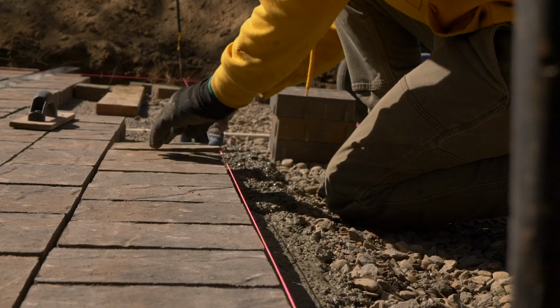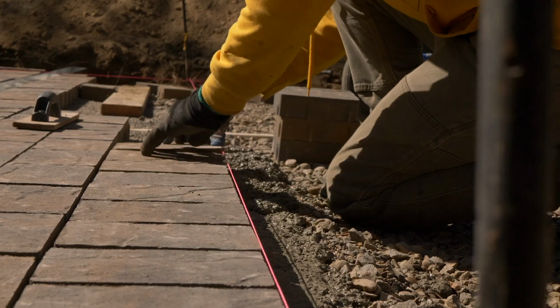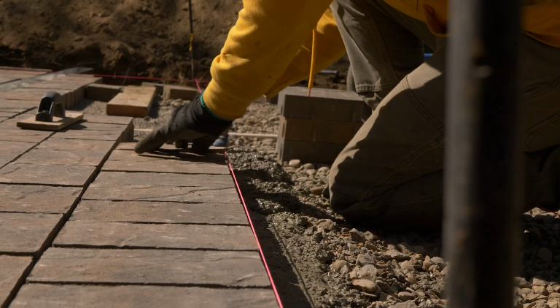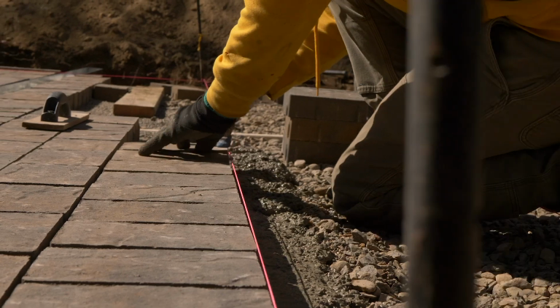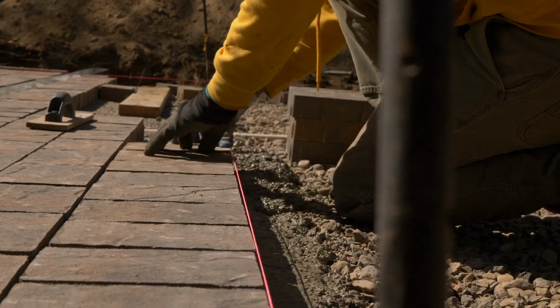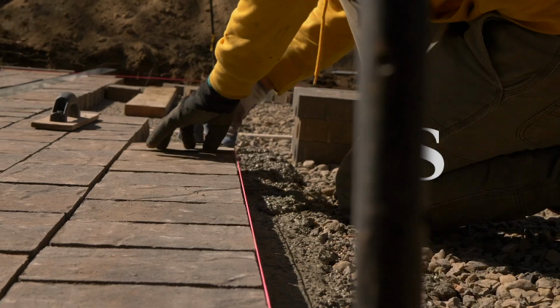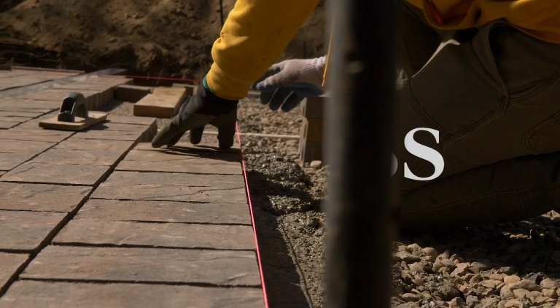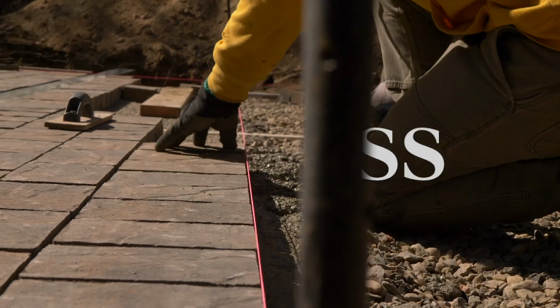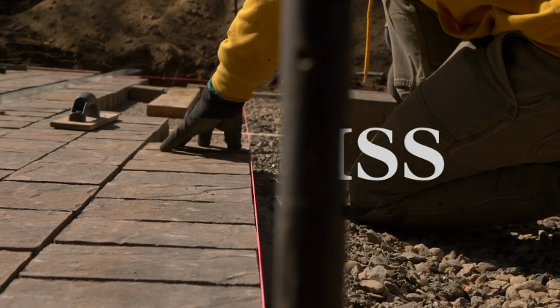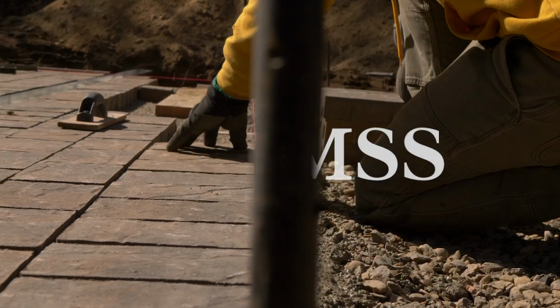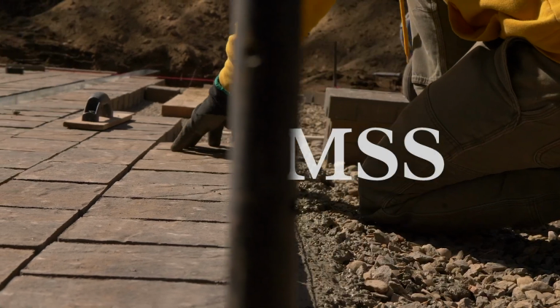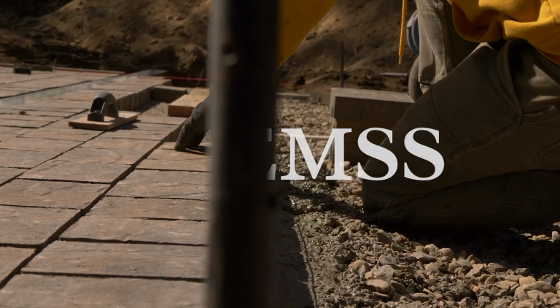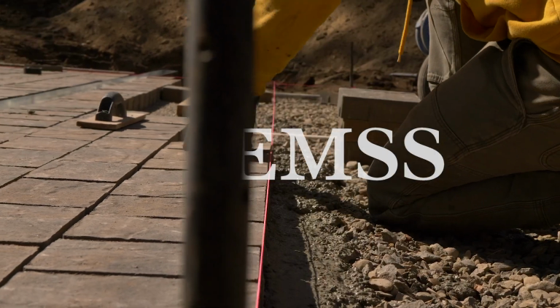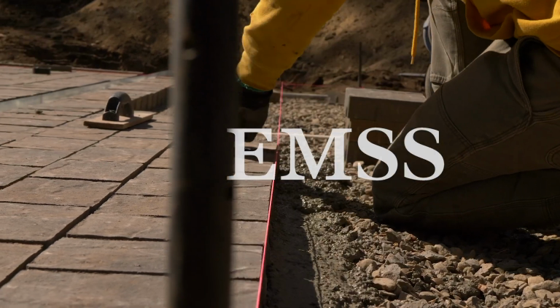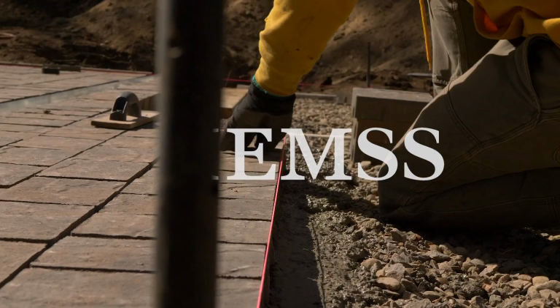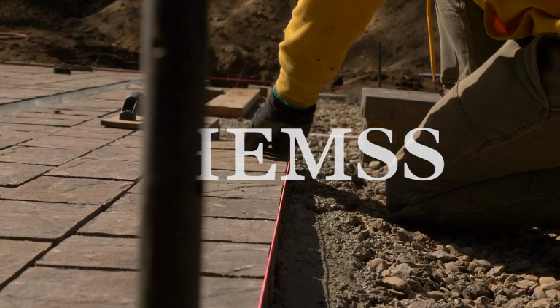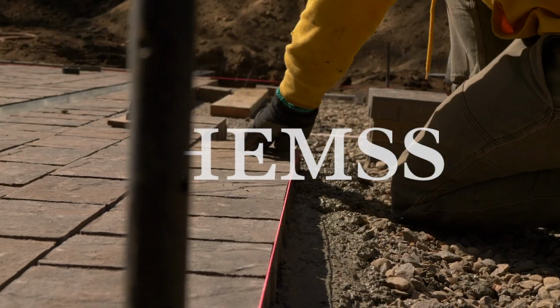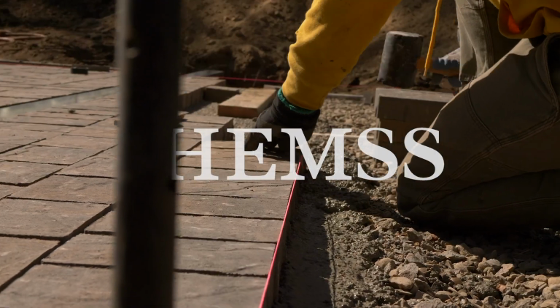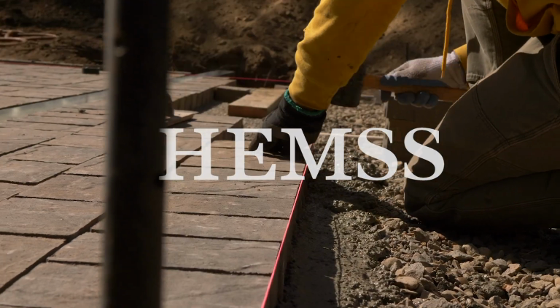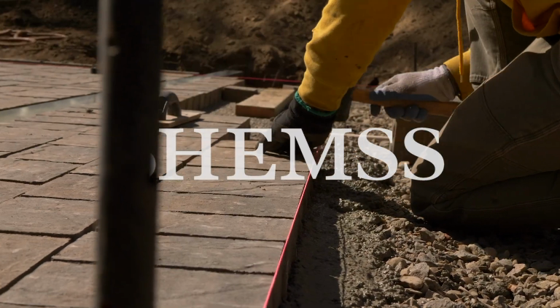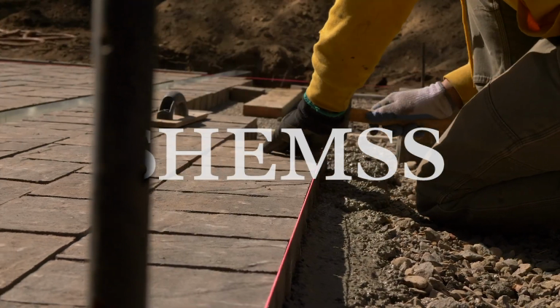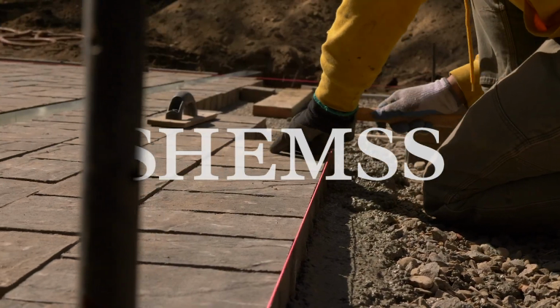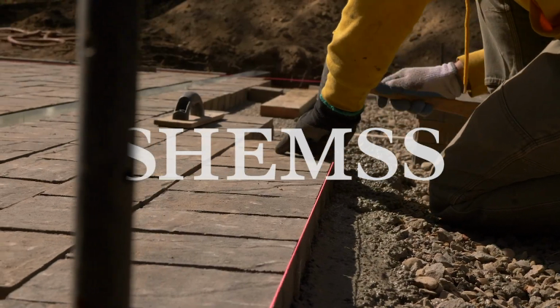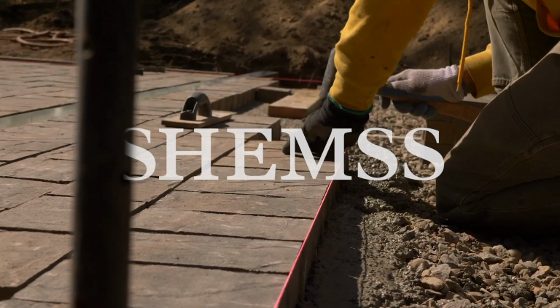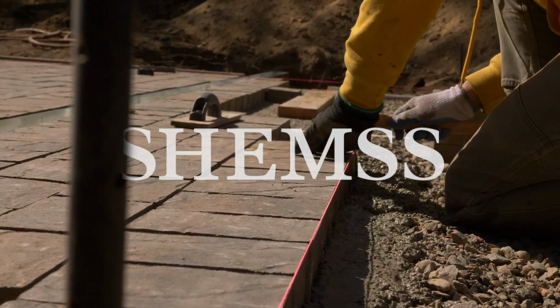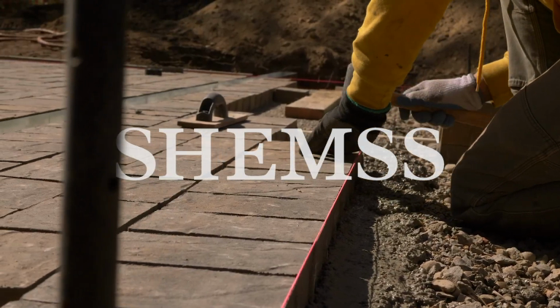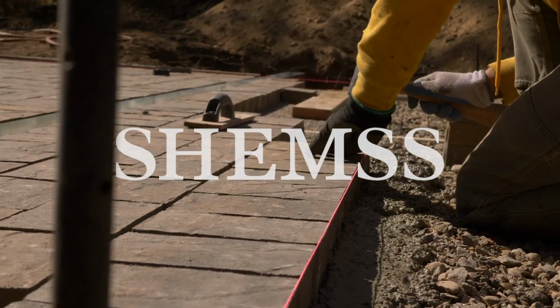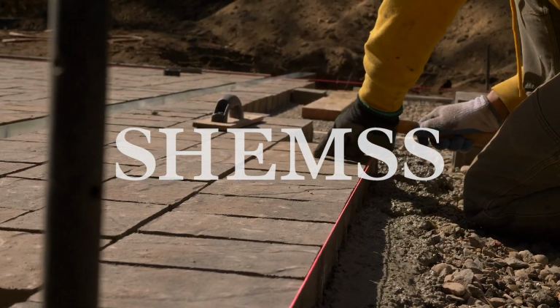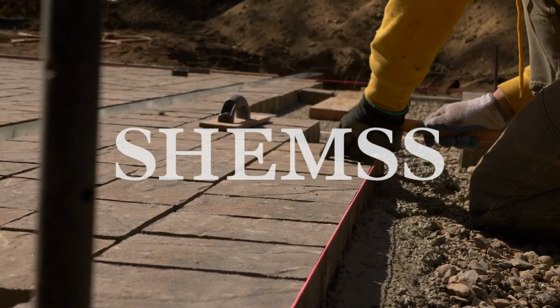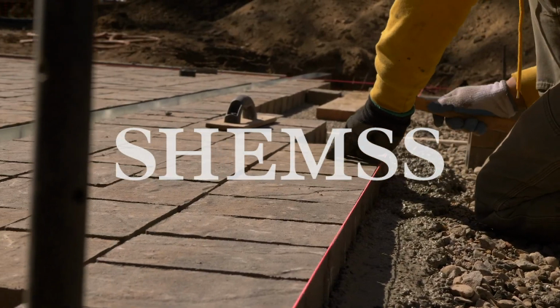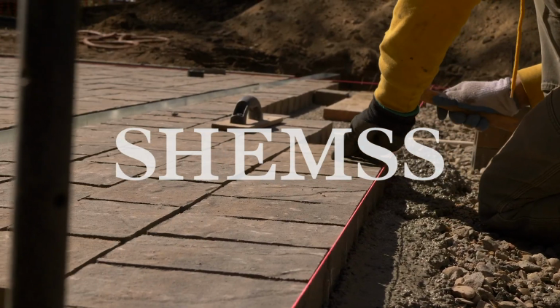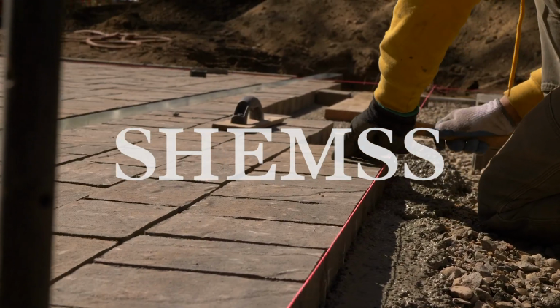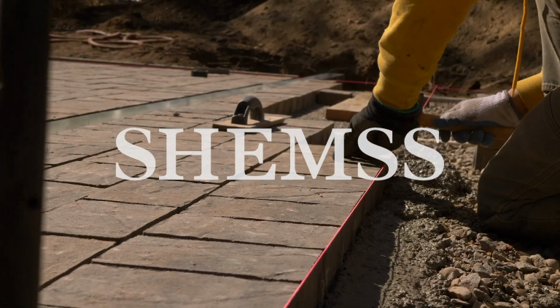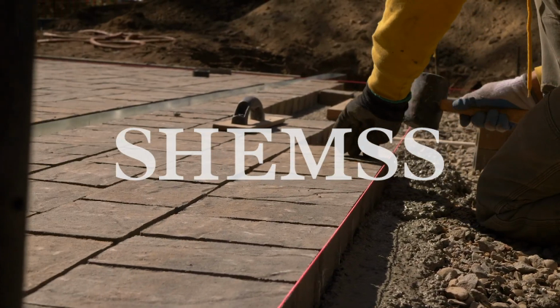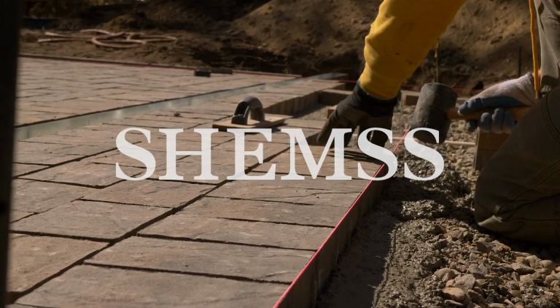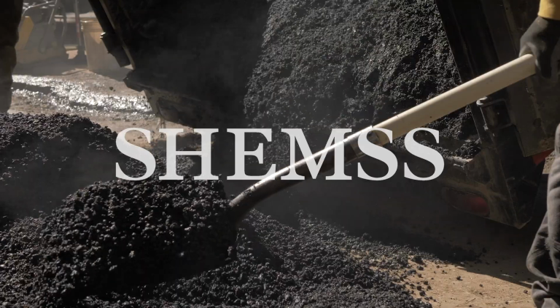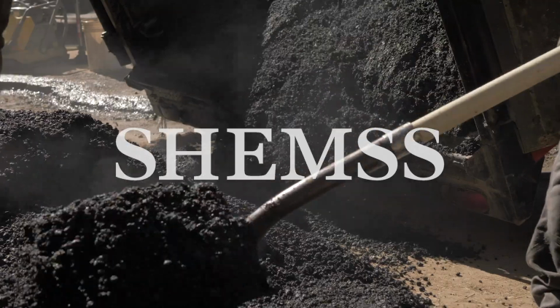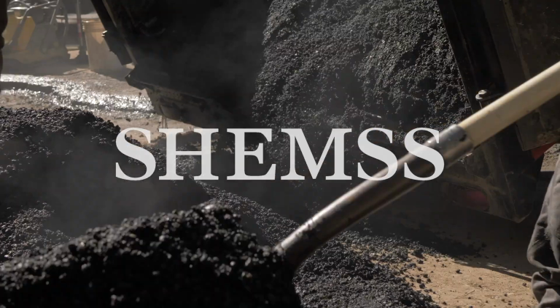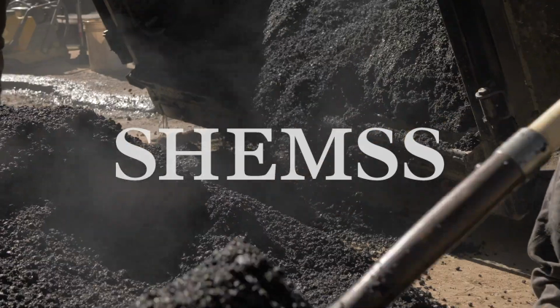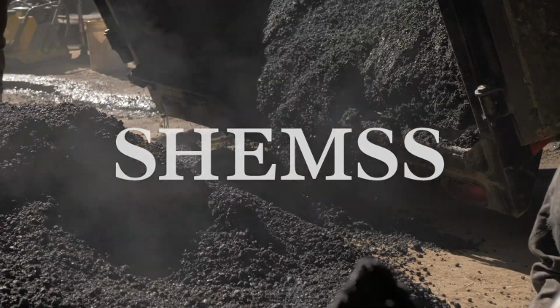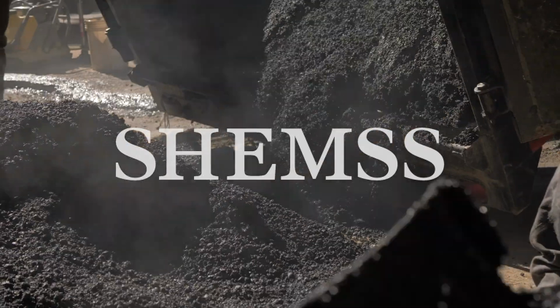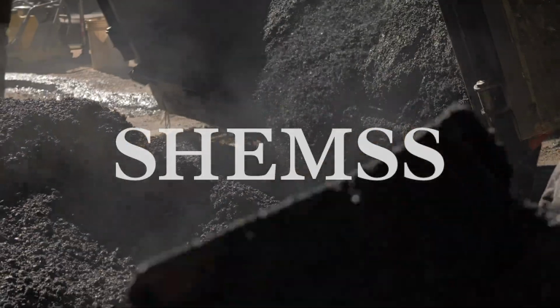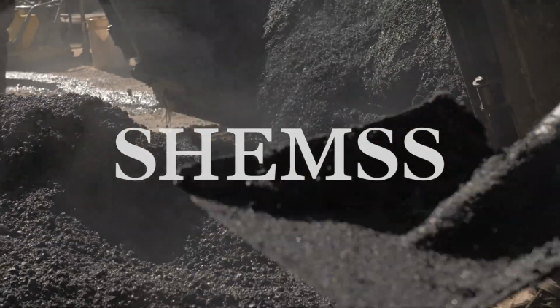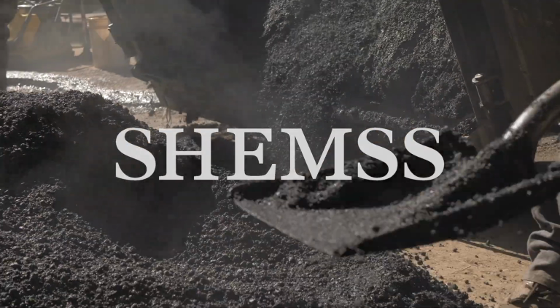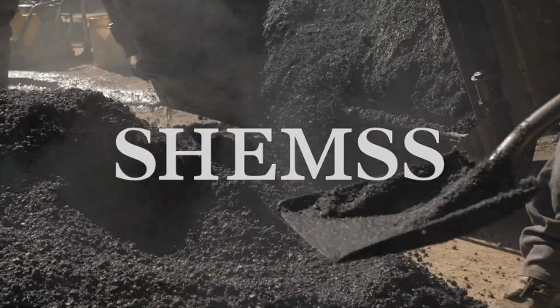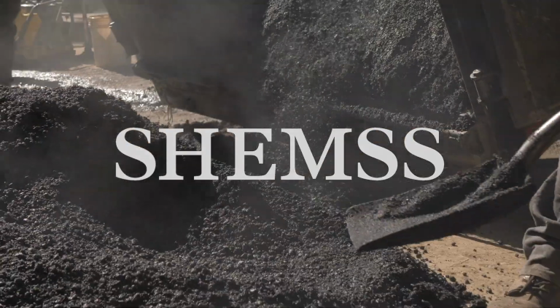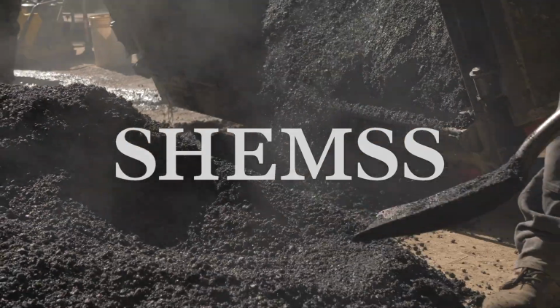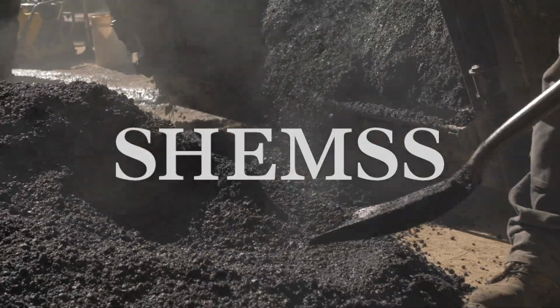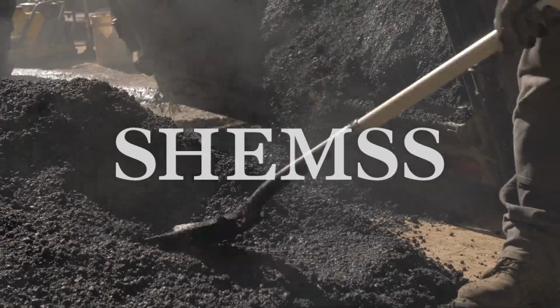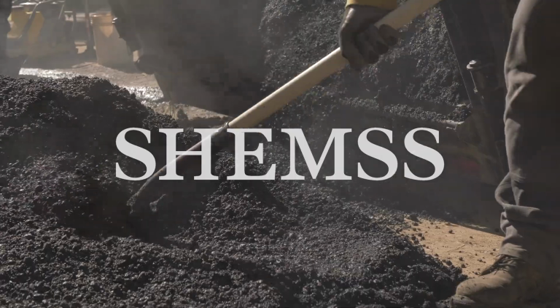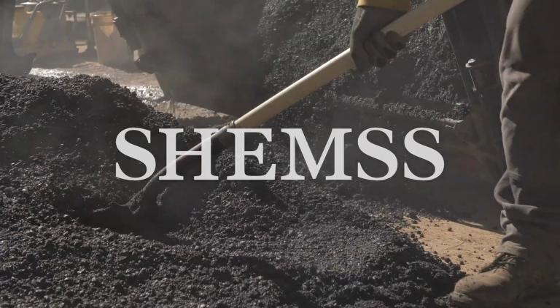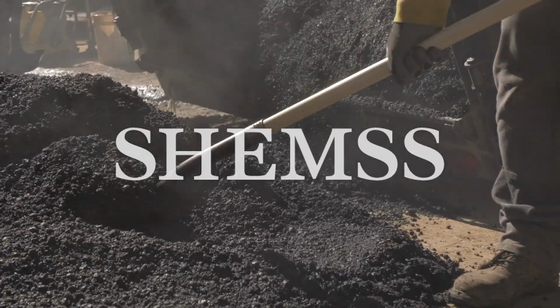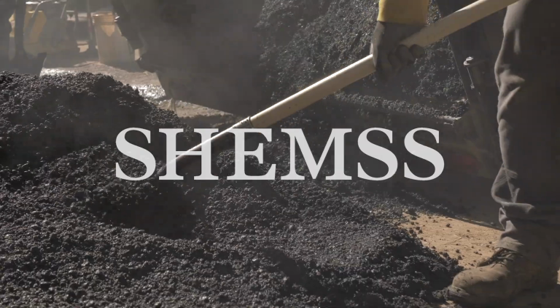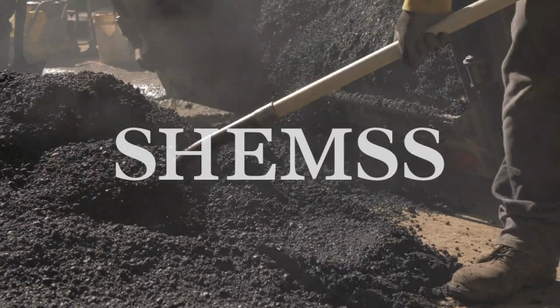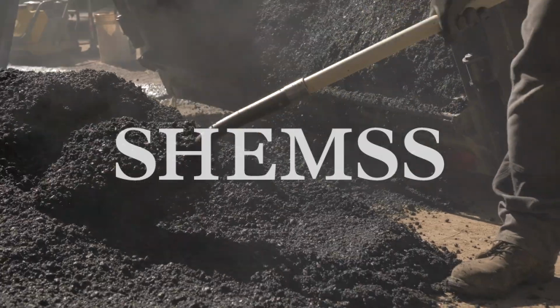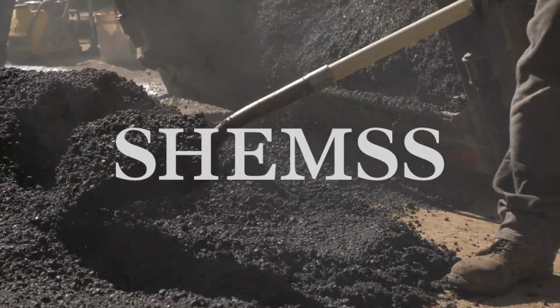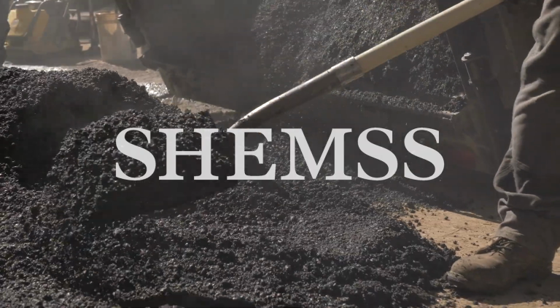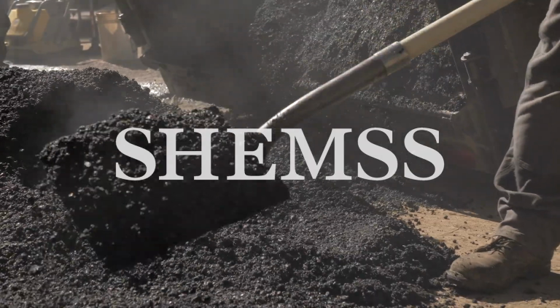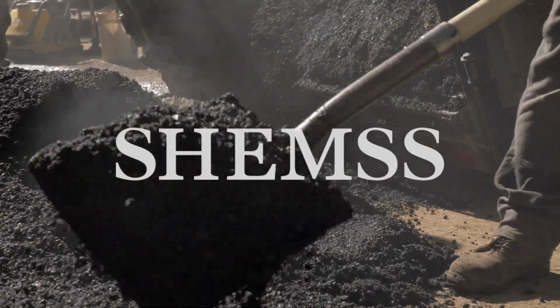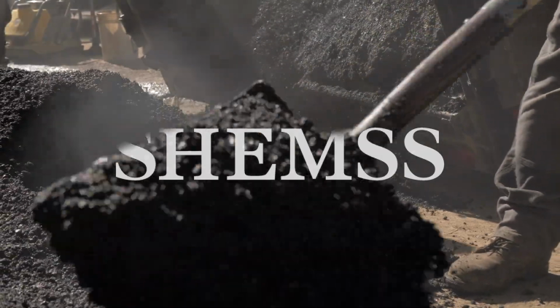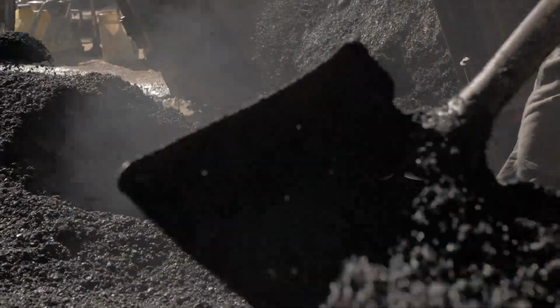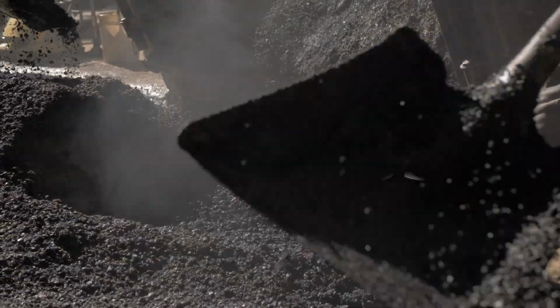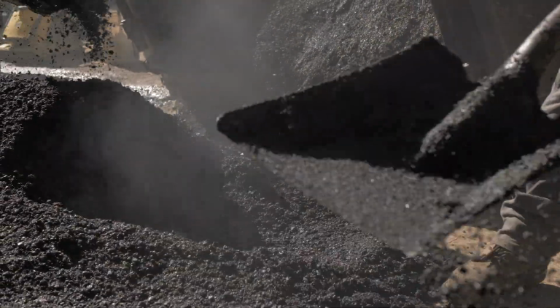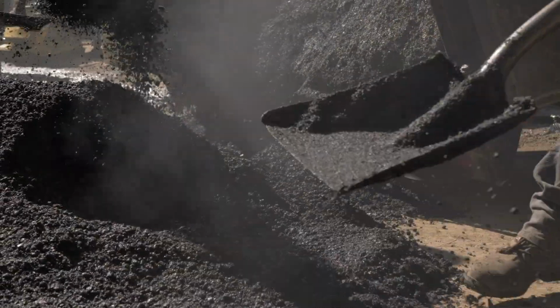Welcome back to Shems. In this episode, we'll cover two parts of the driveway: permeable pavers and asphalt.